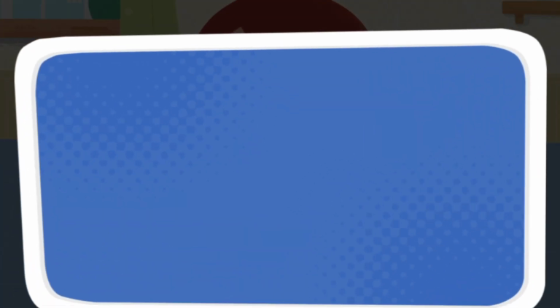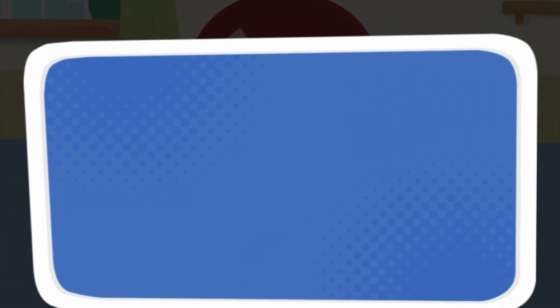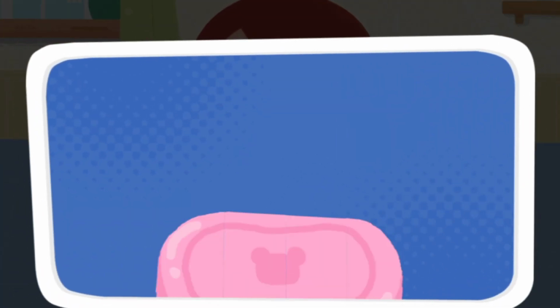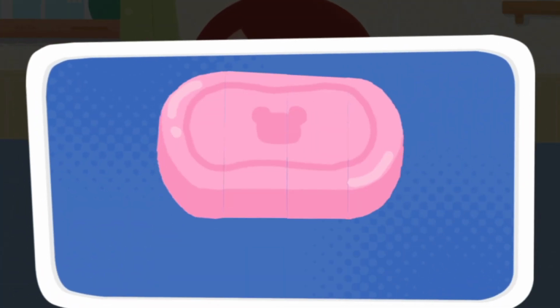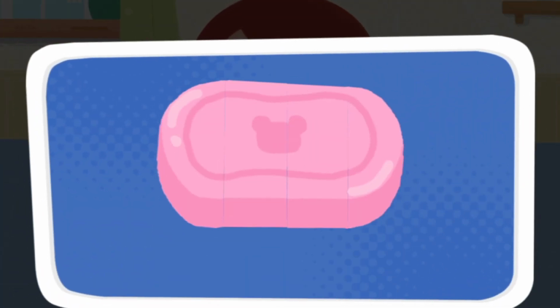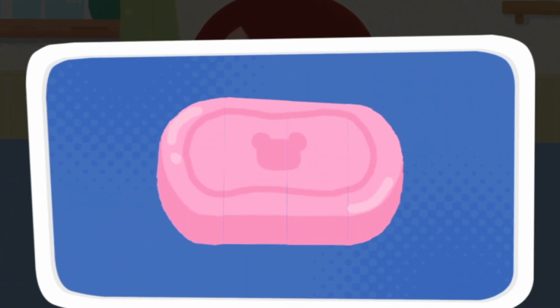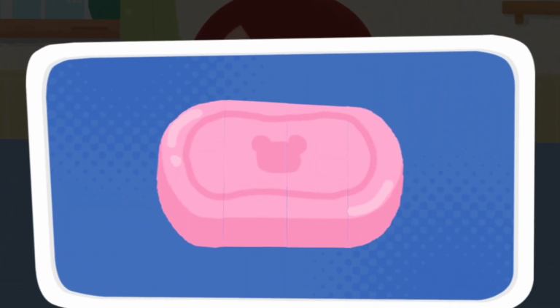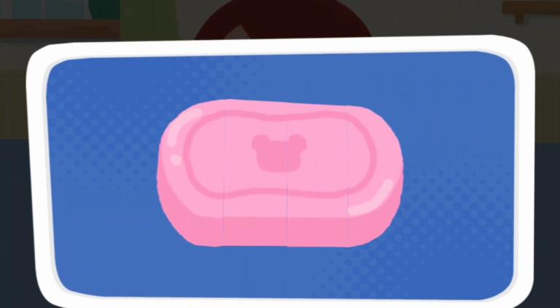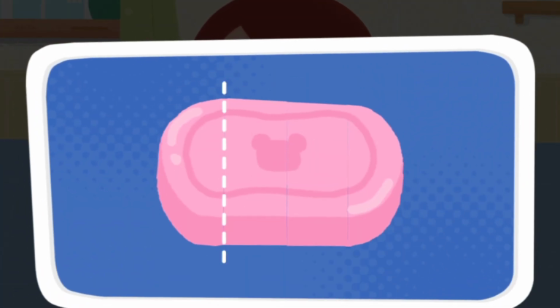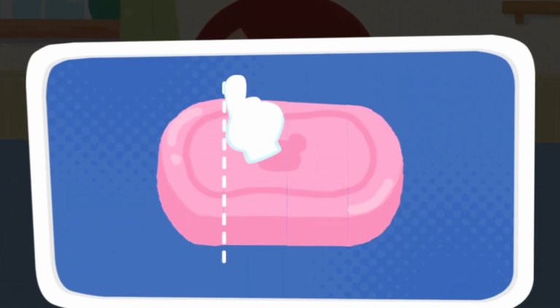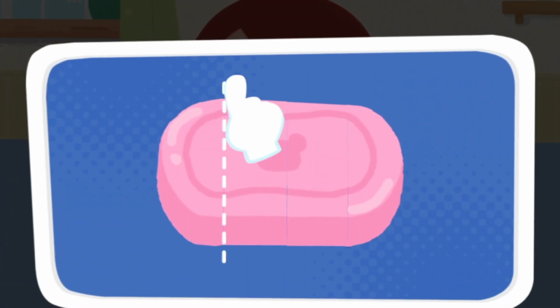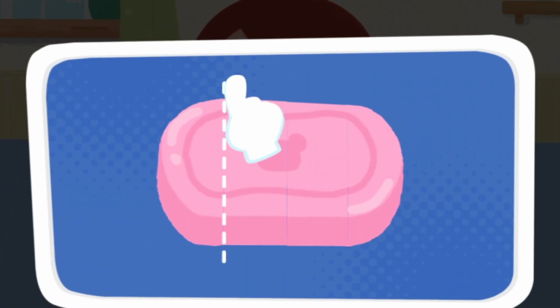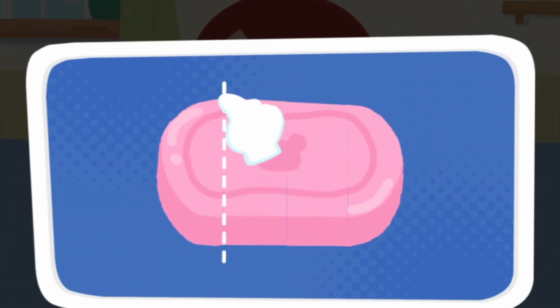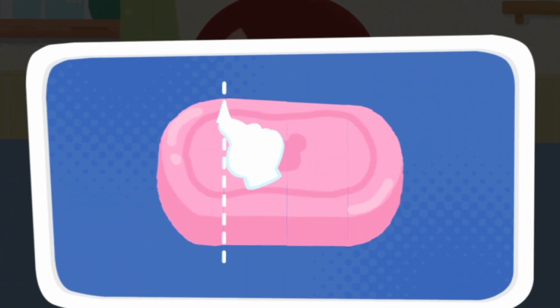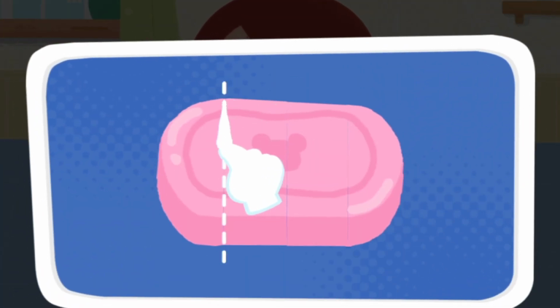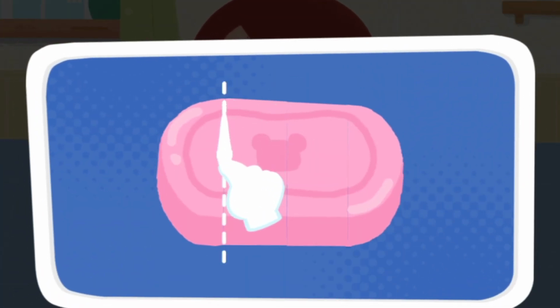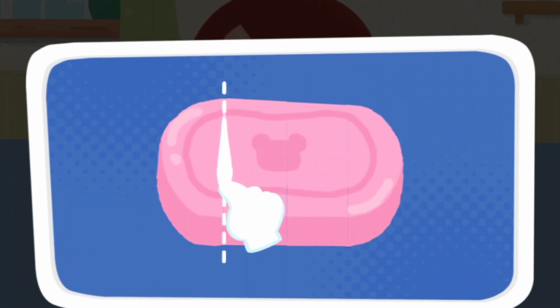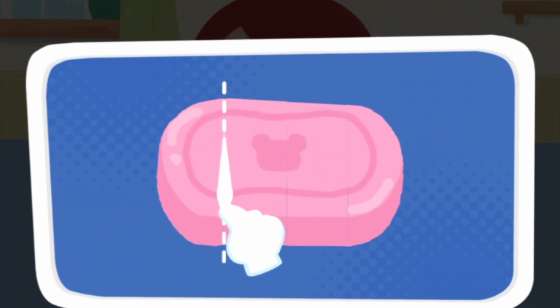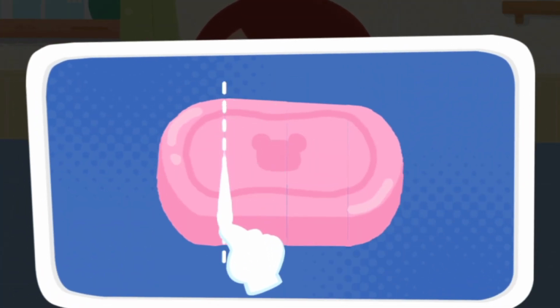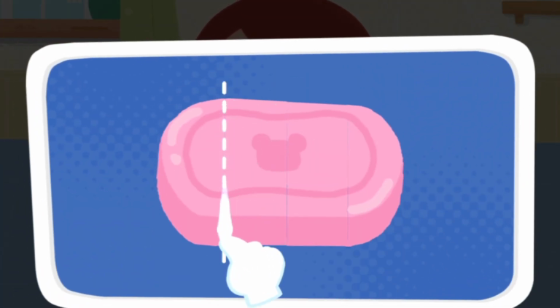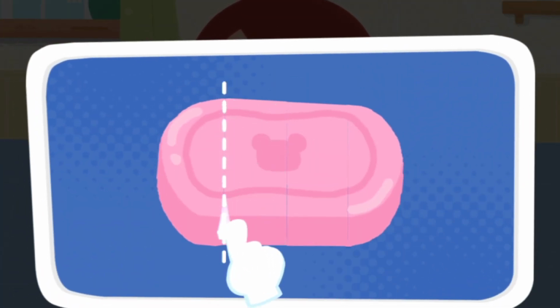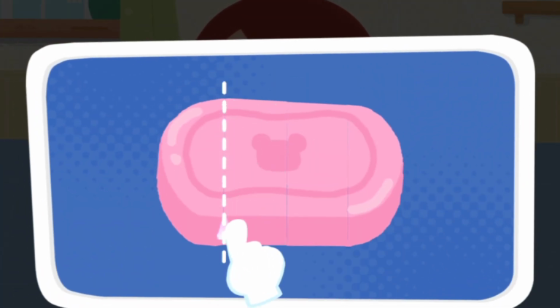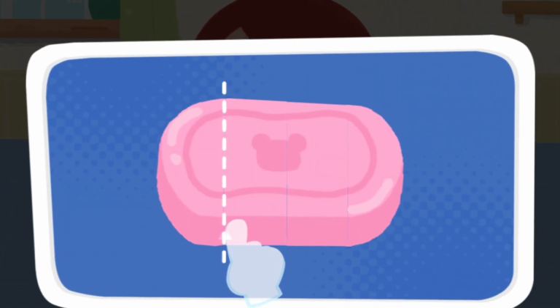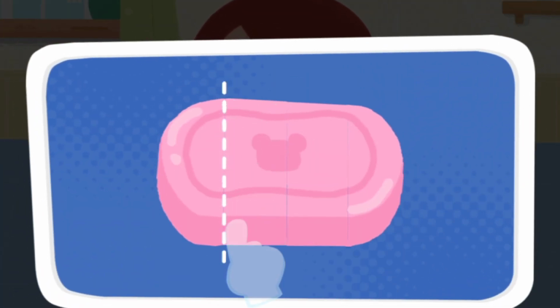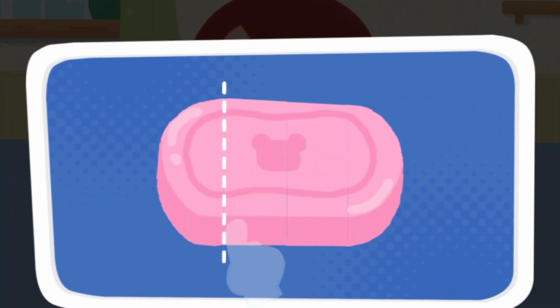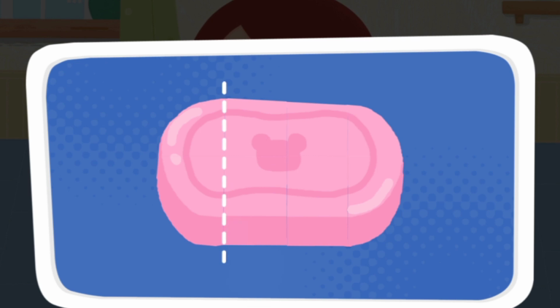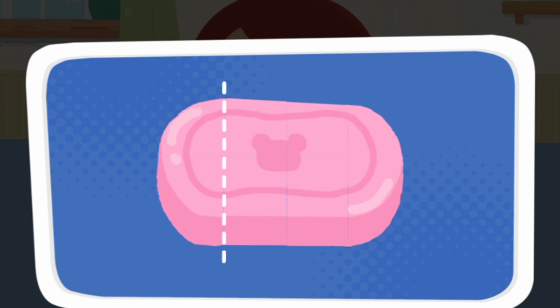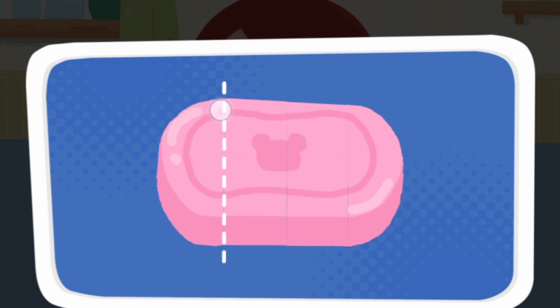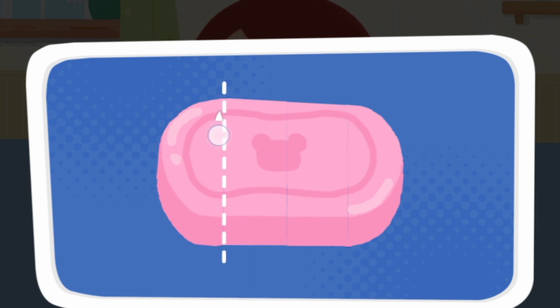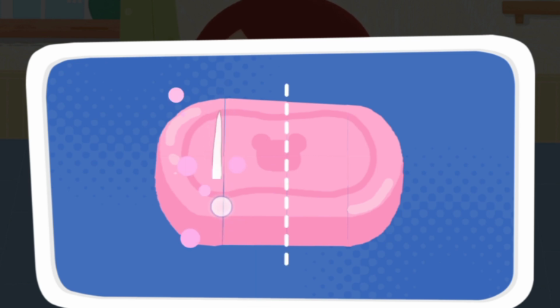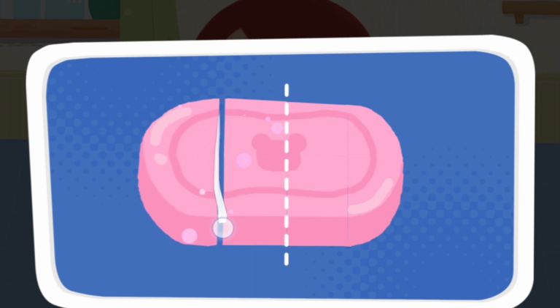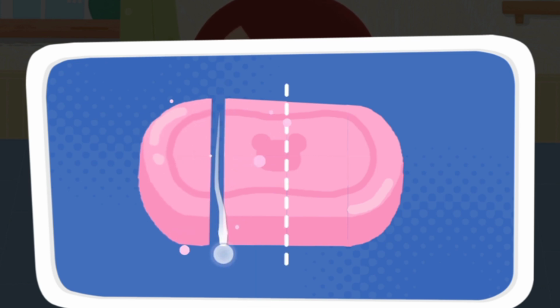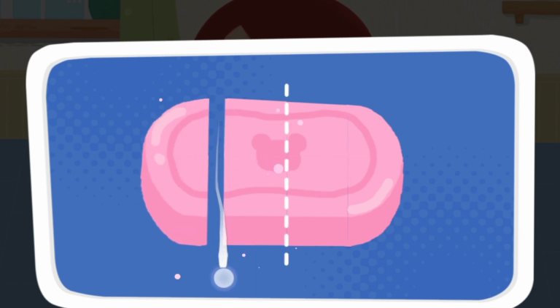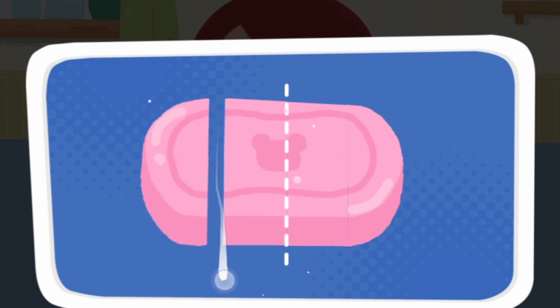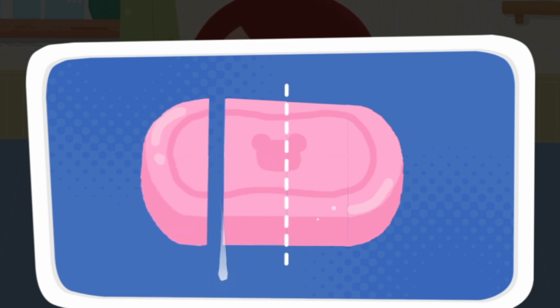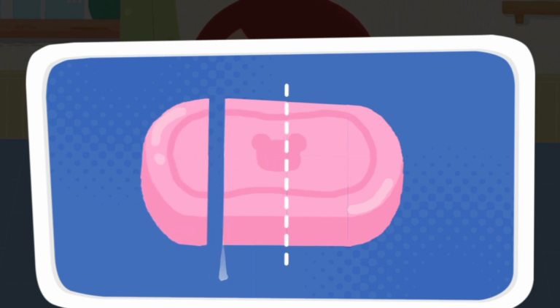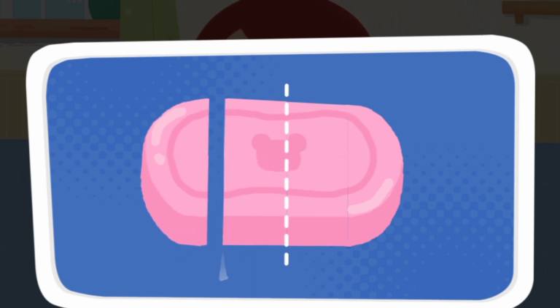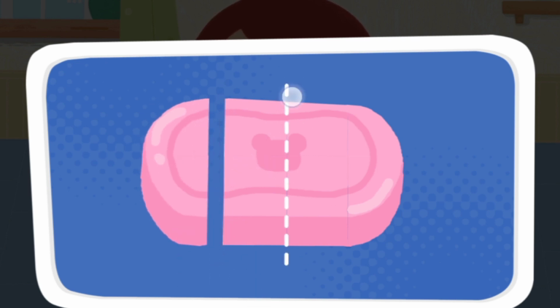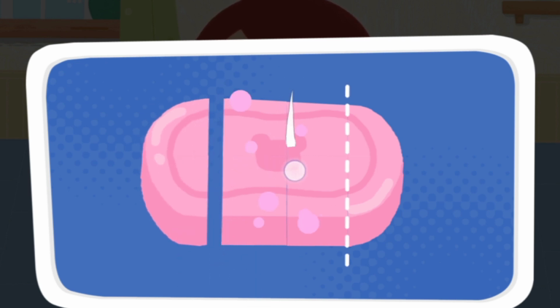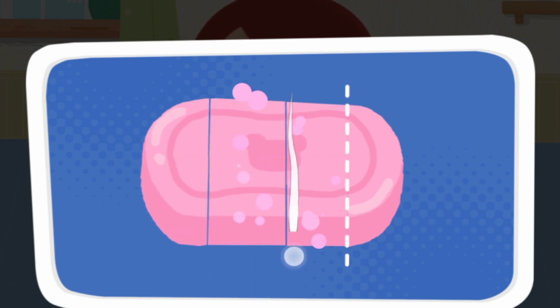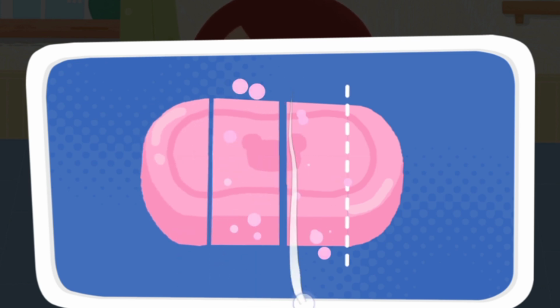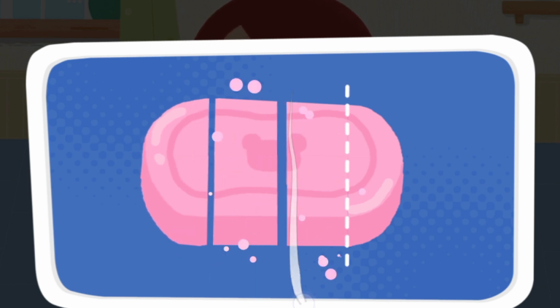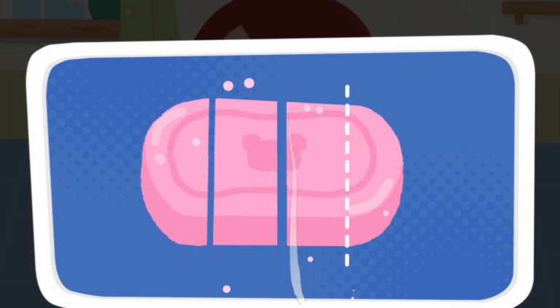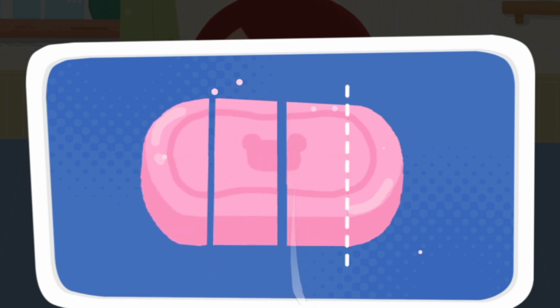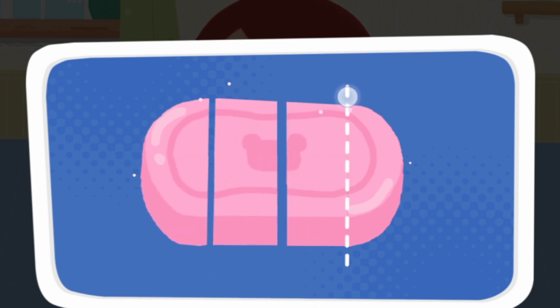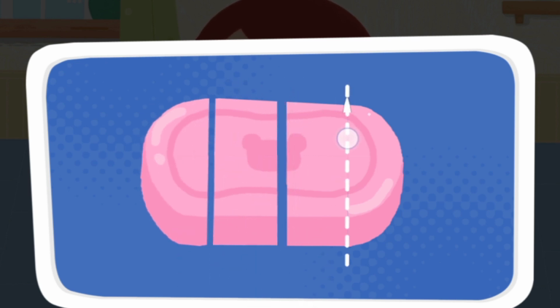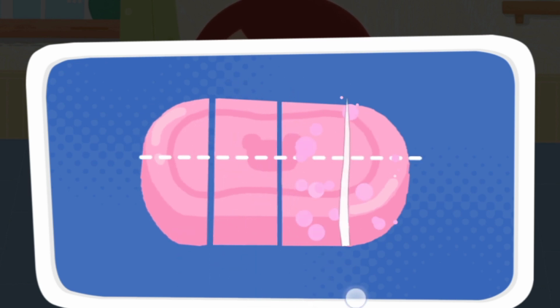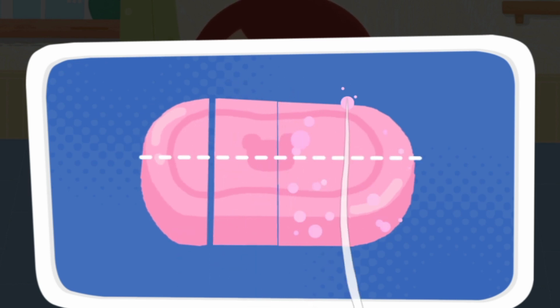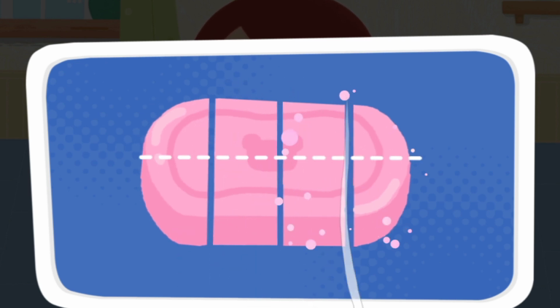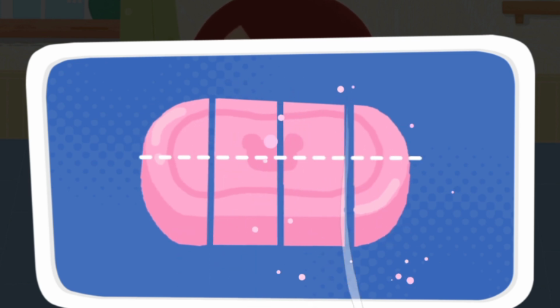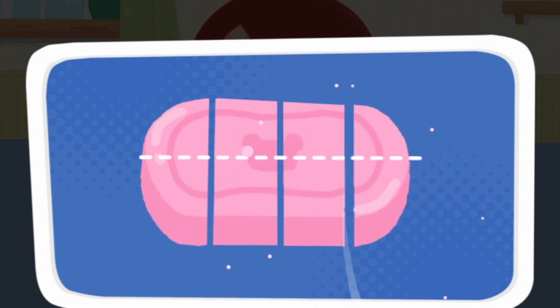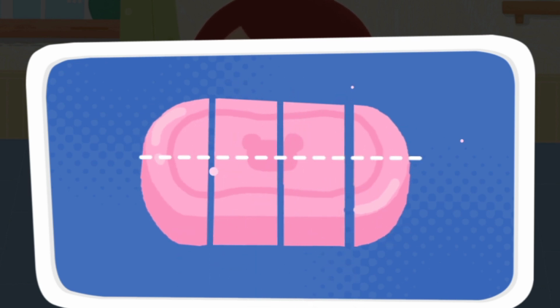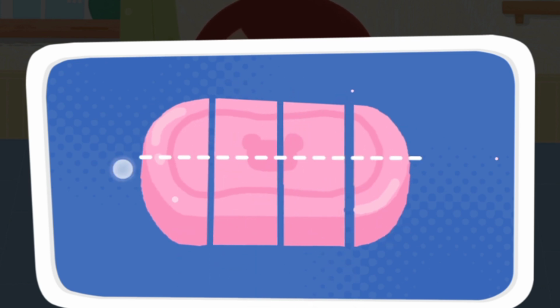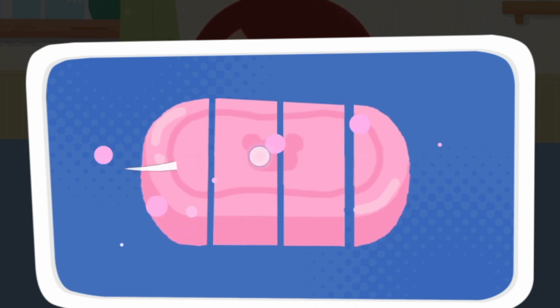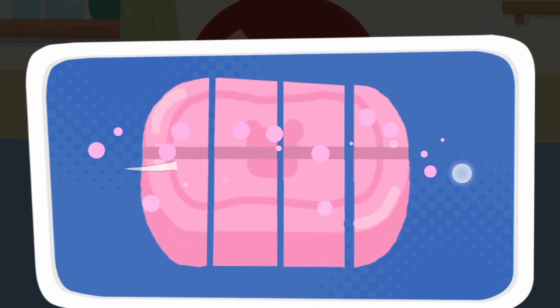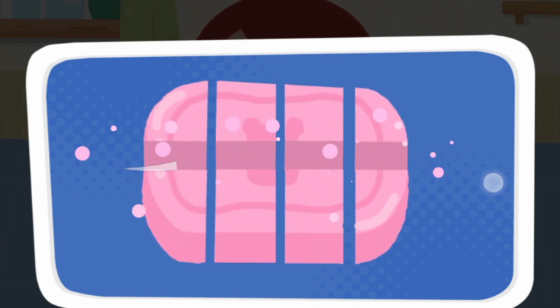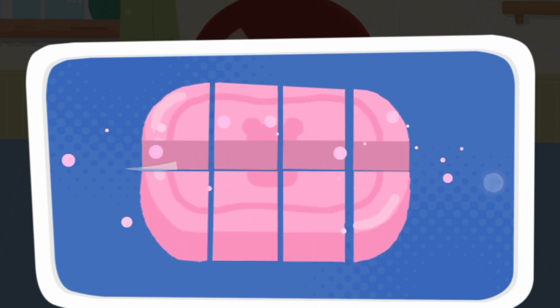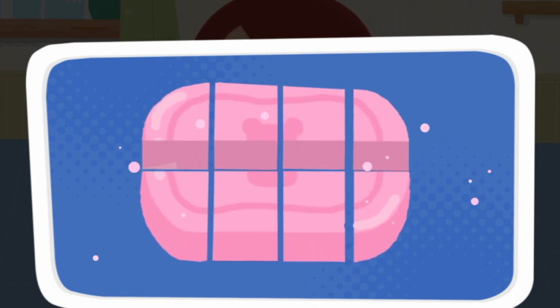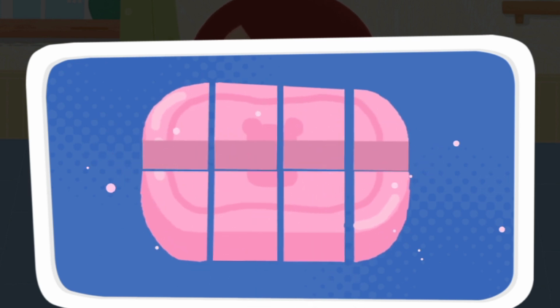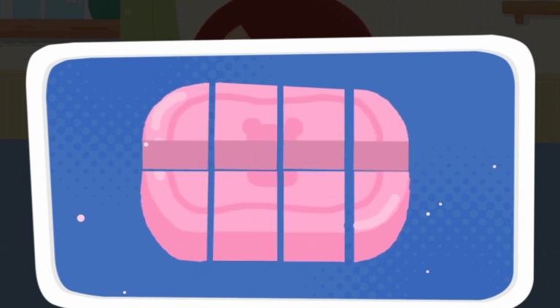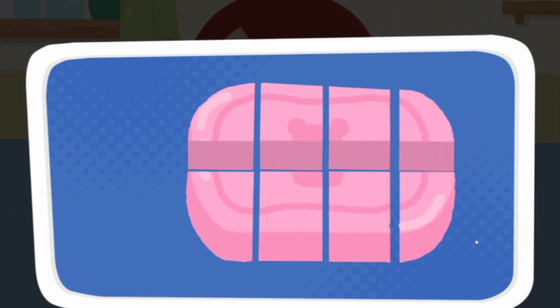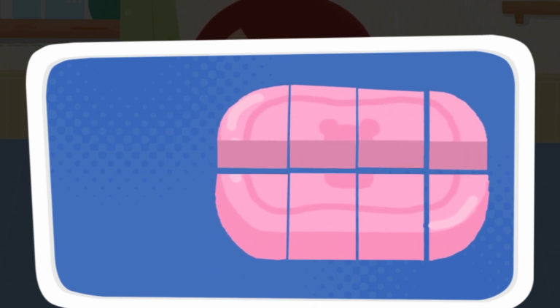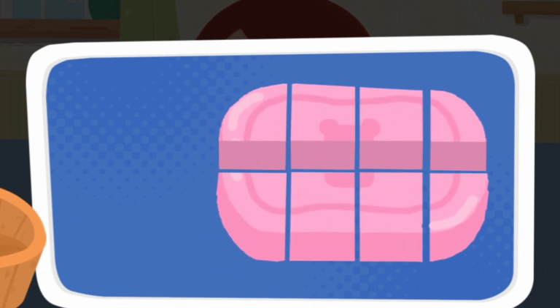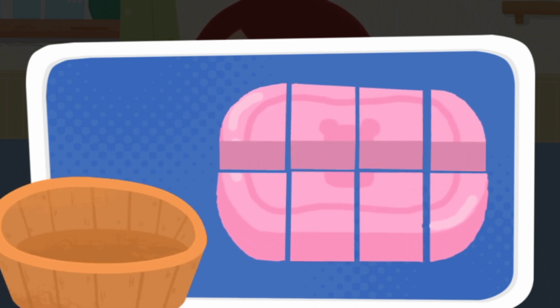Let's make soapy water together. Alkaline soapy water can neutralize the acid poison from the wound.